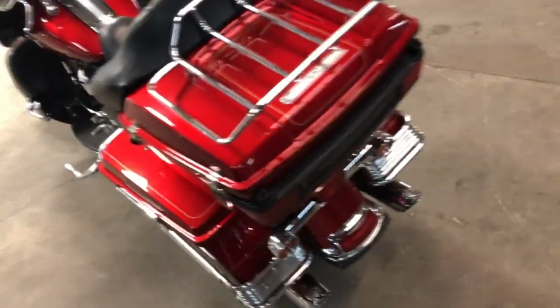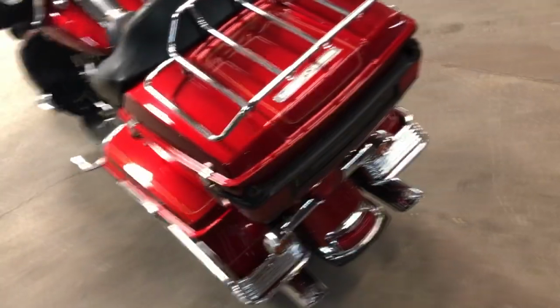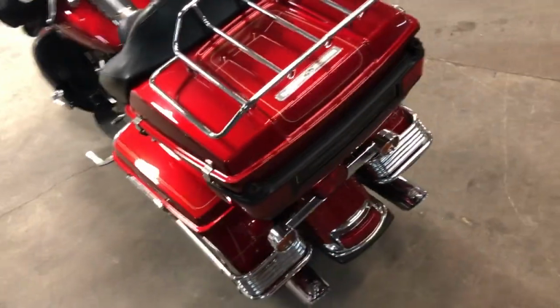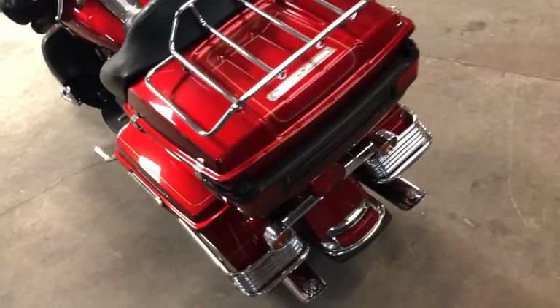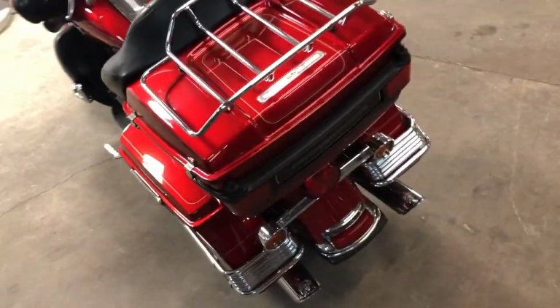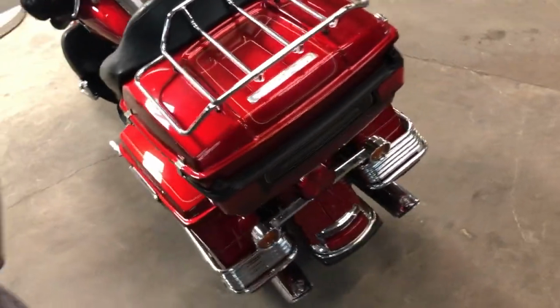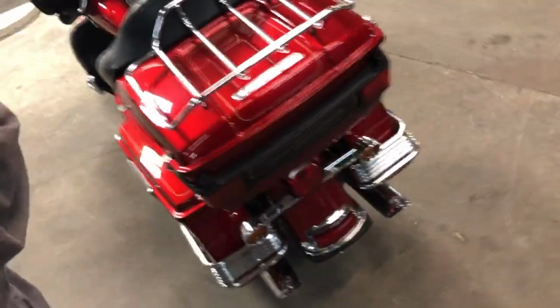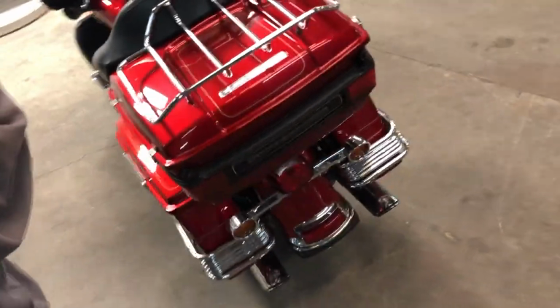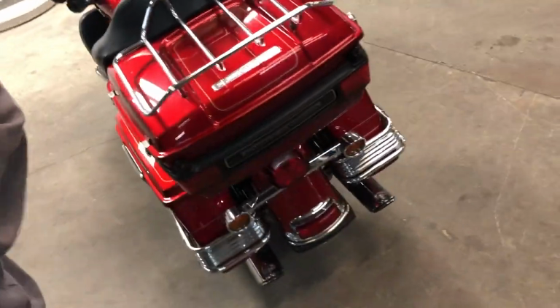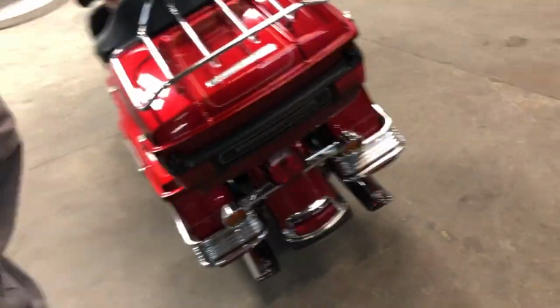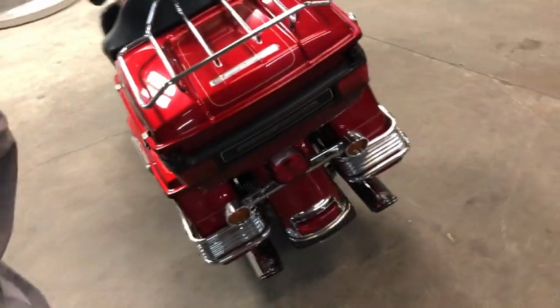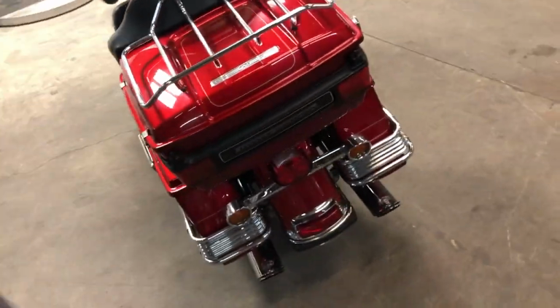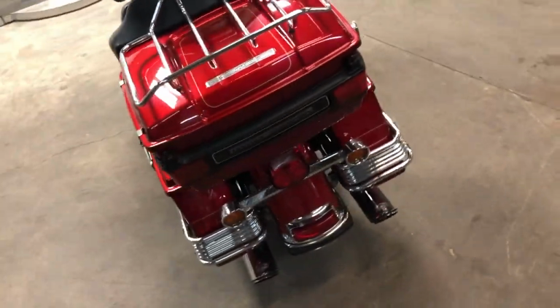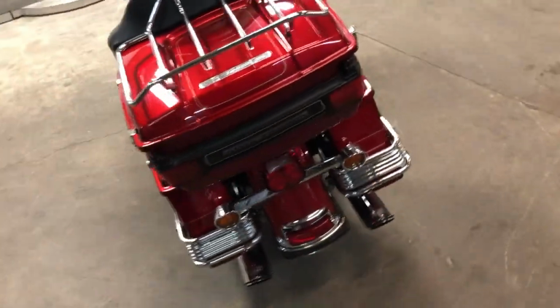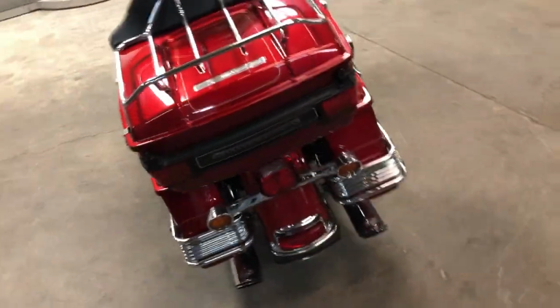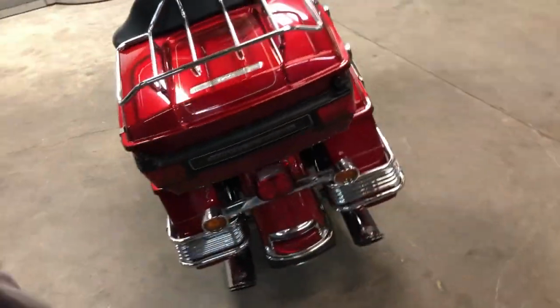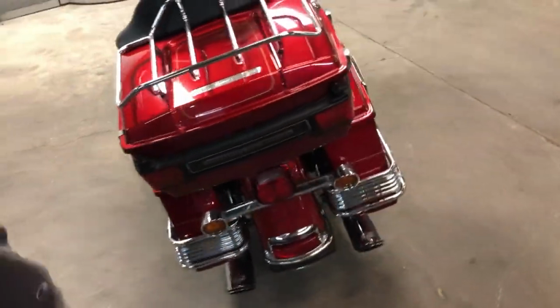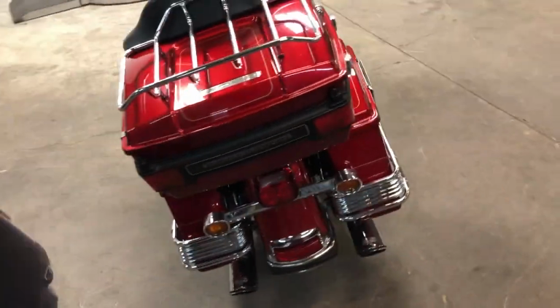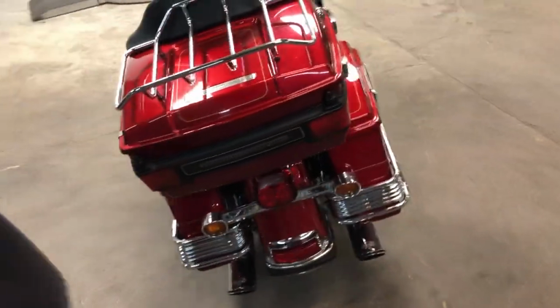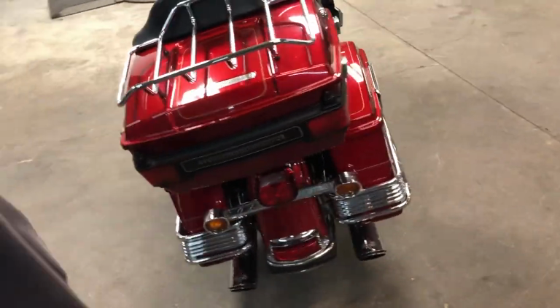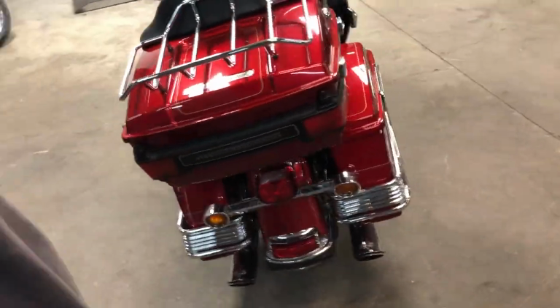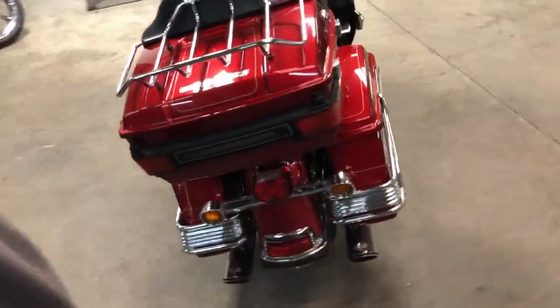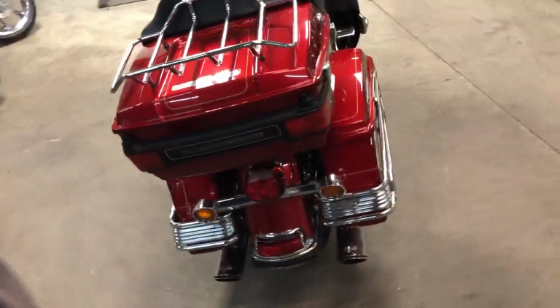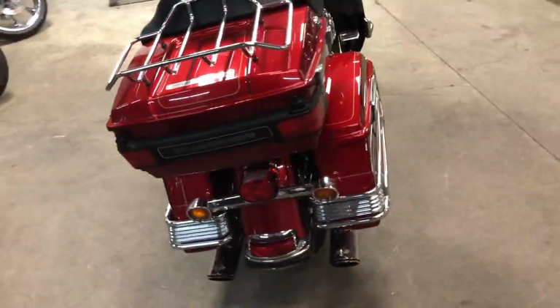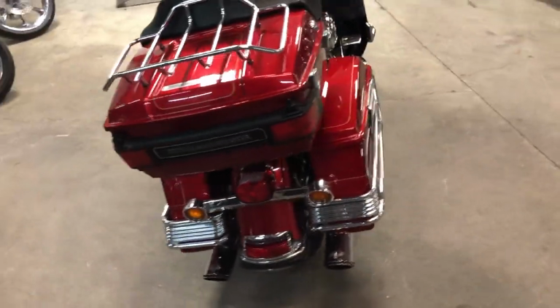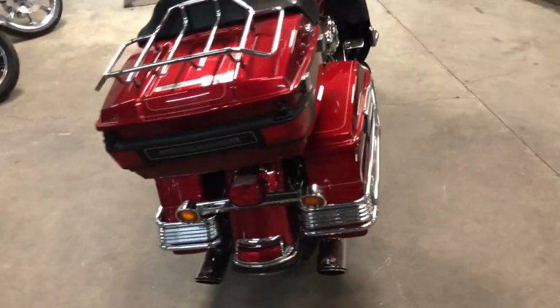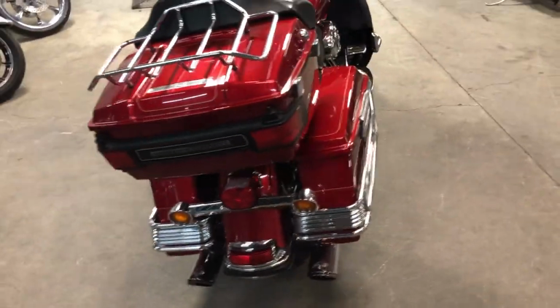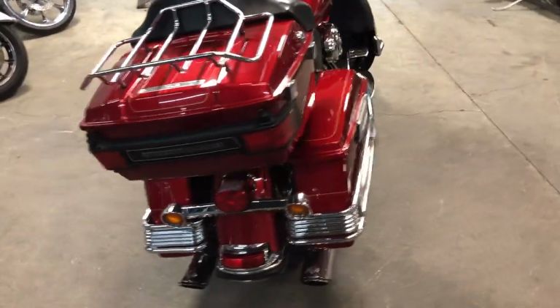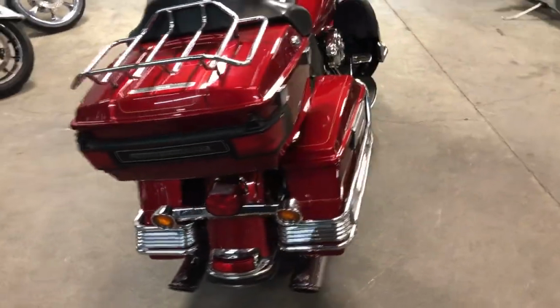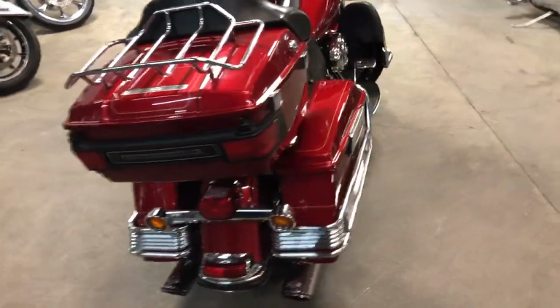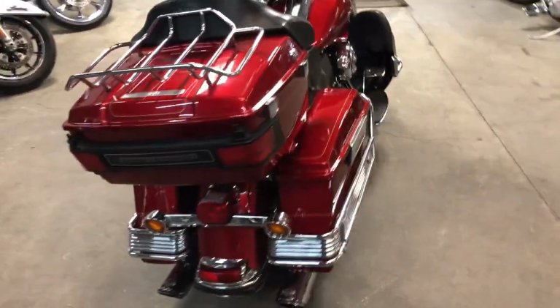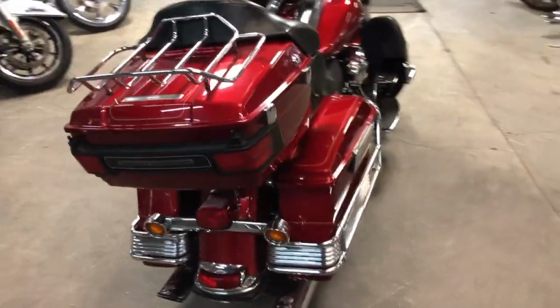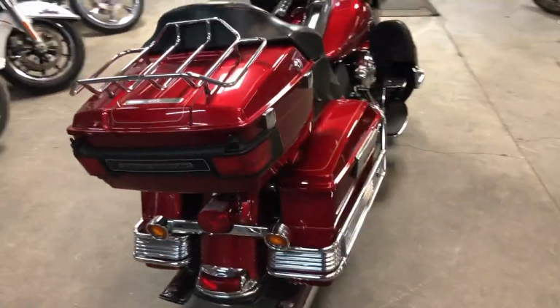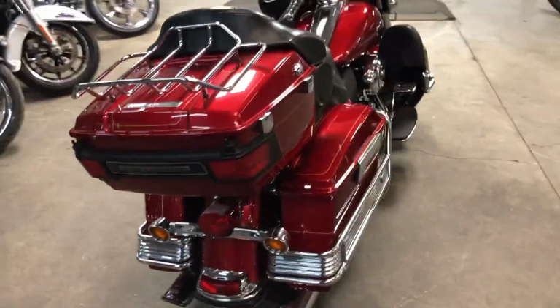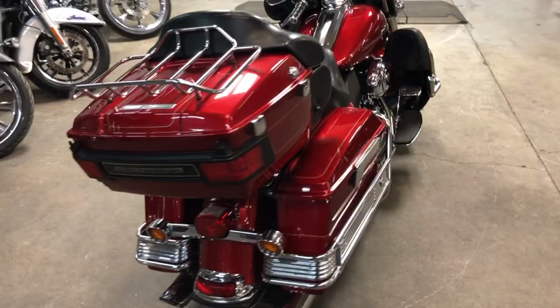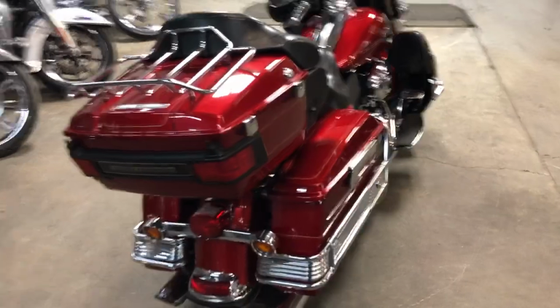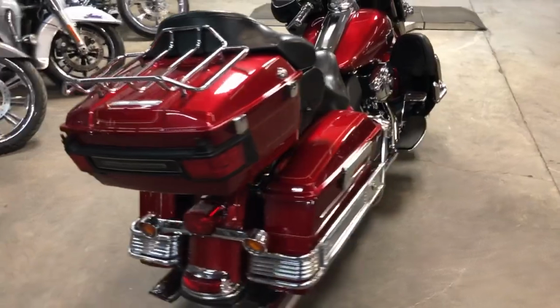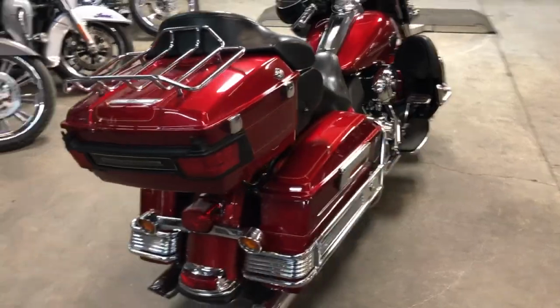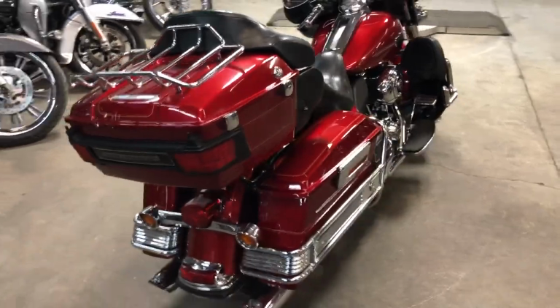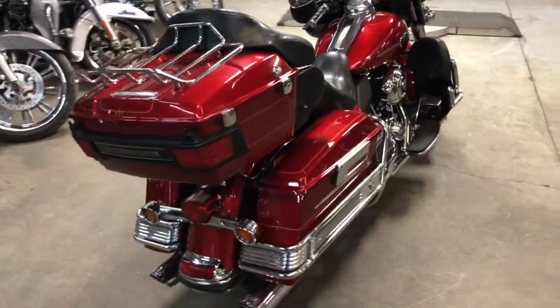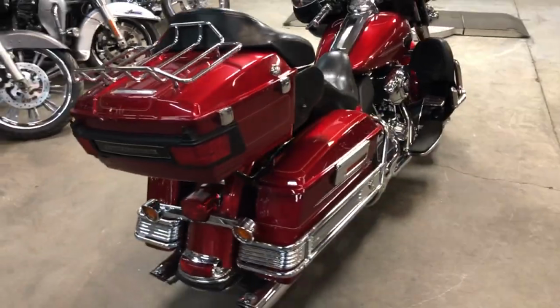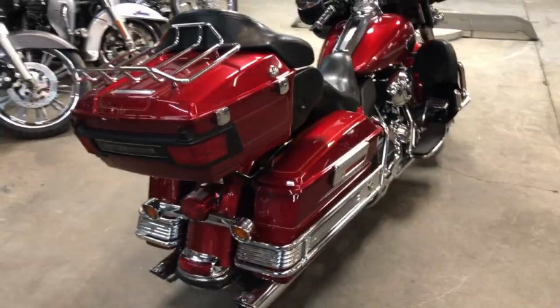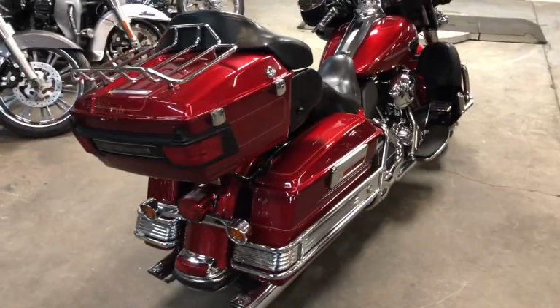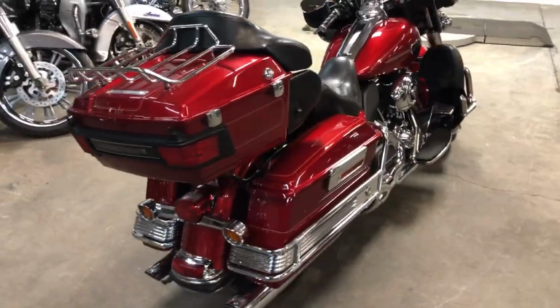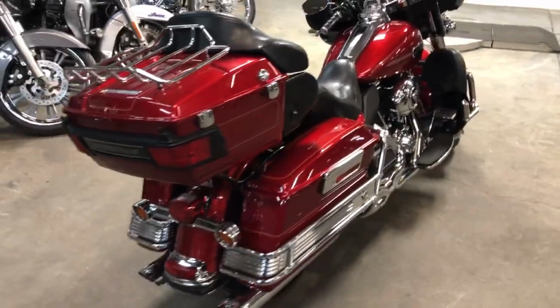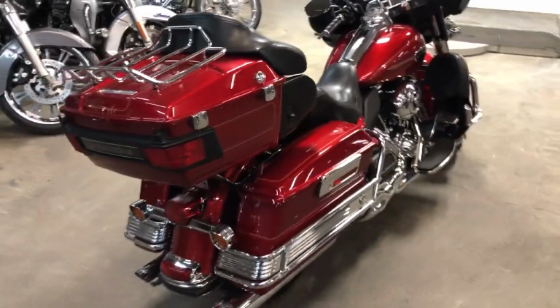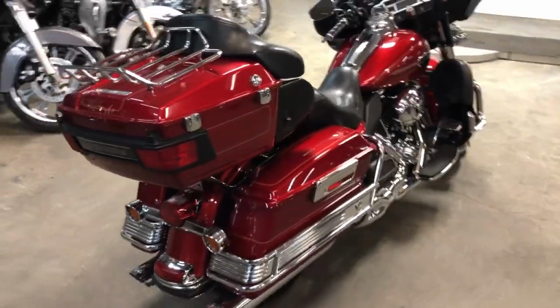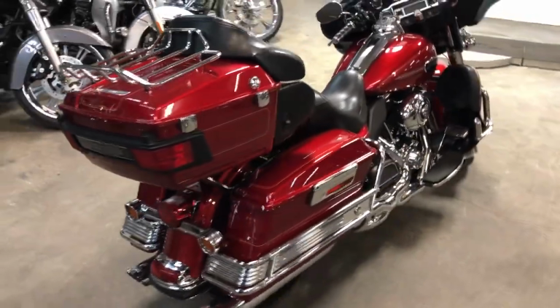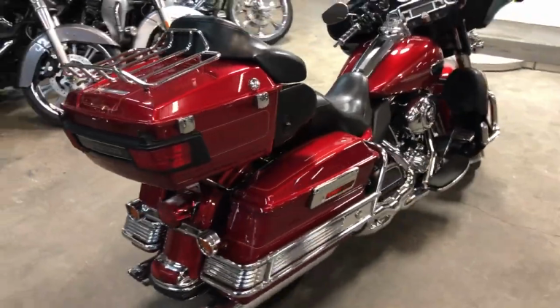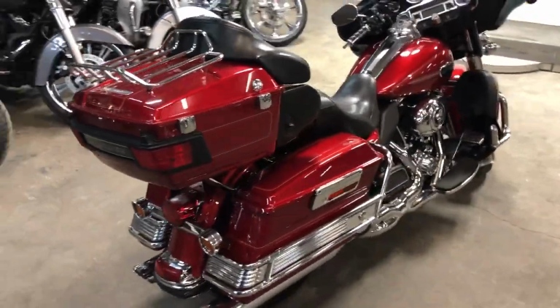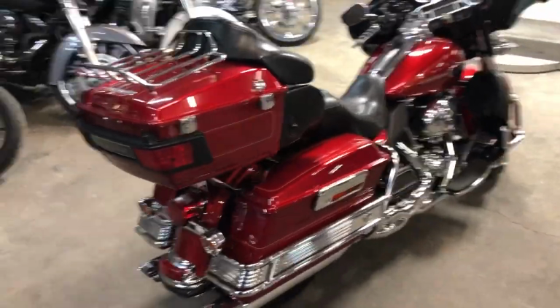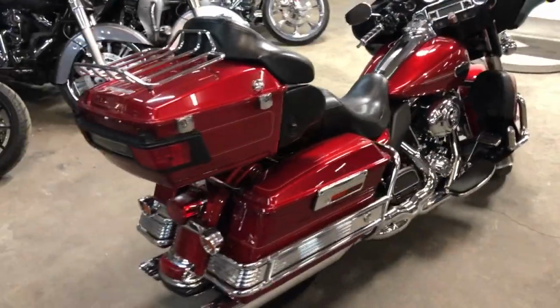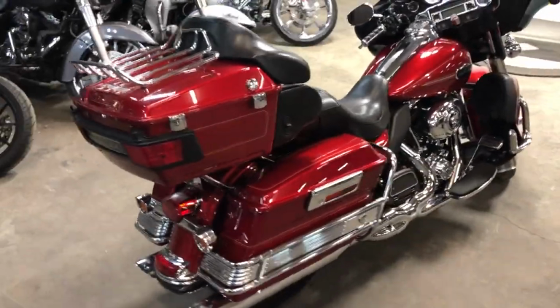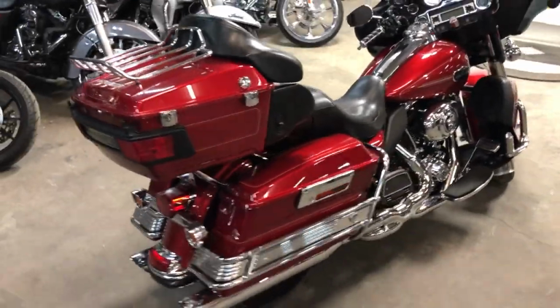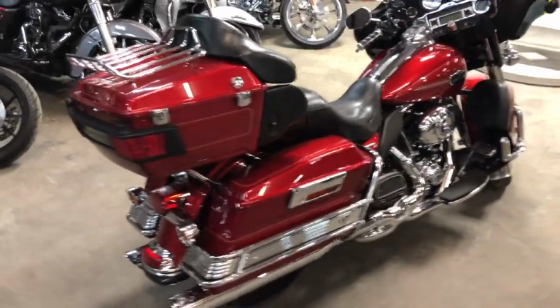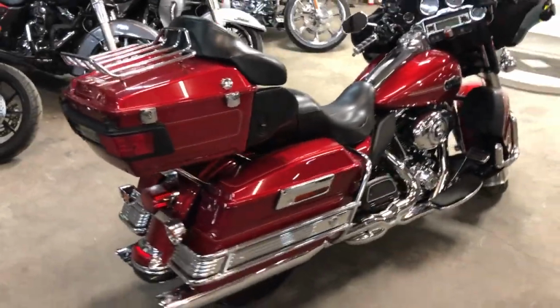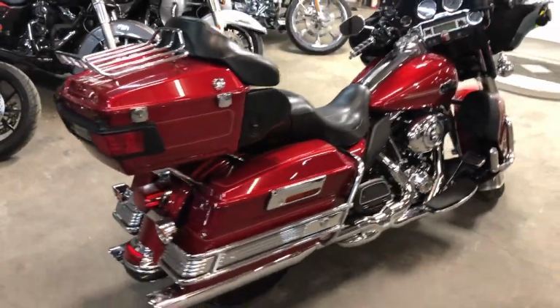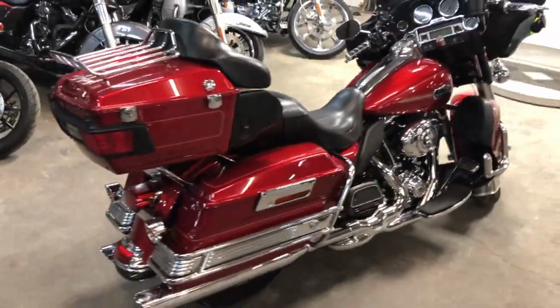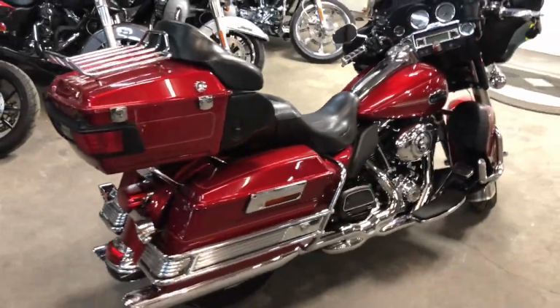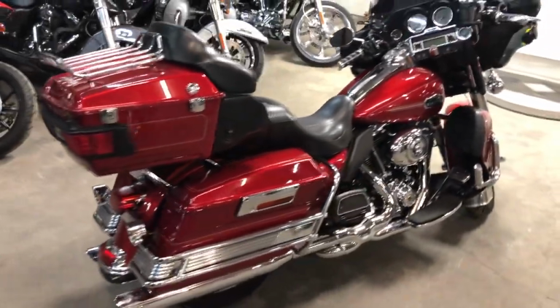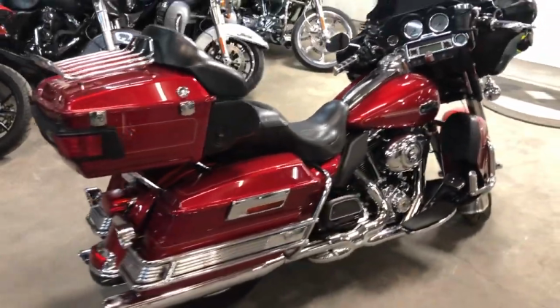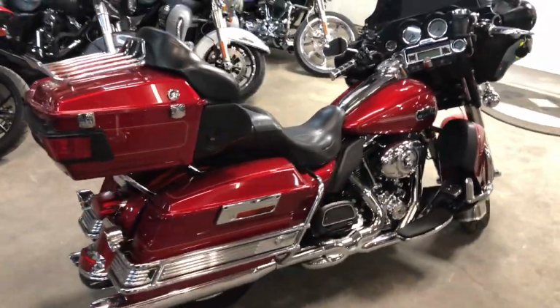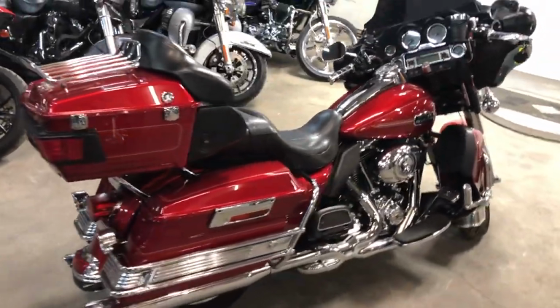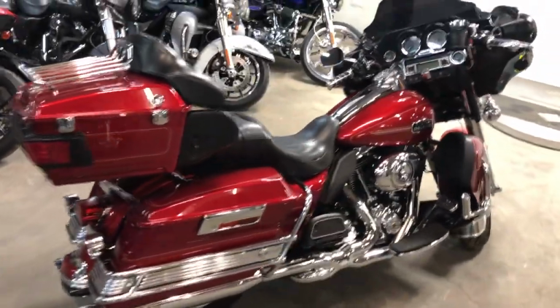You can own it for $9,999. Guys, give us a call — we'll get it done. 810-648-9500.